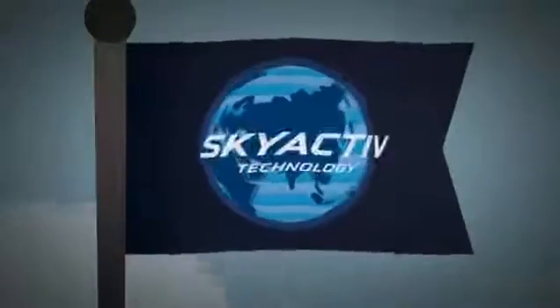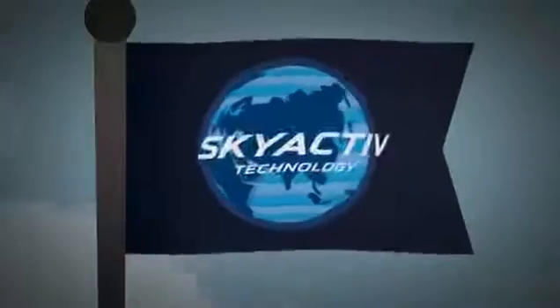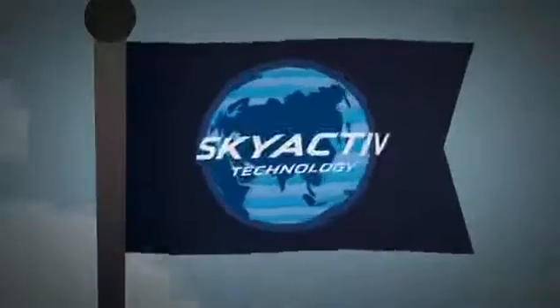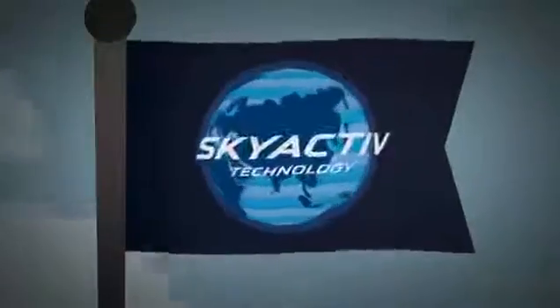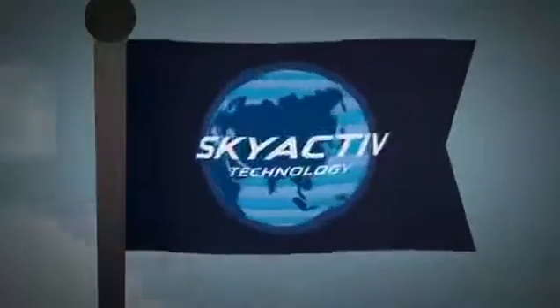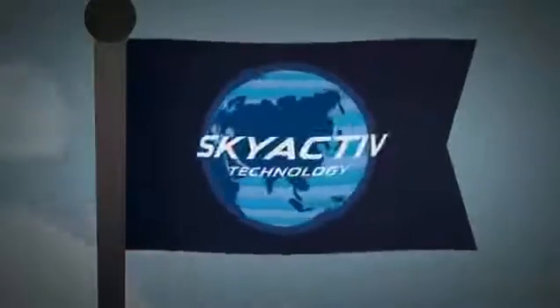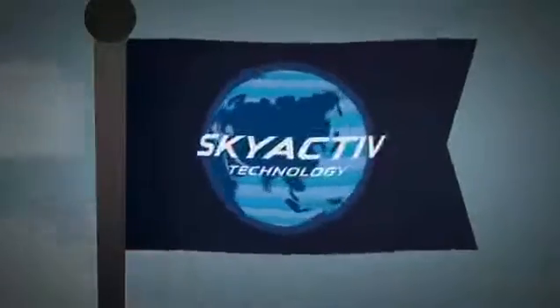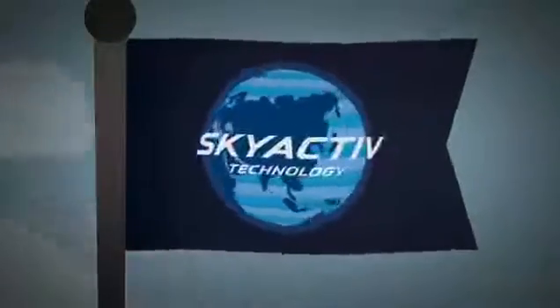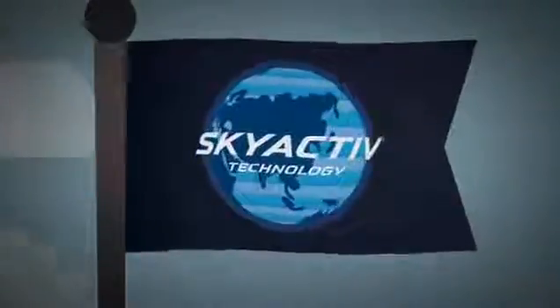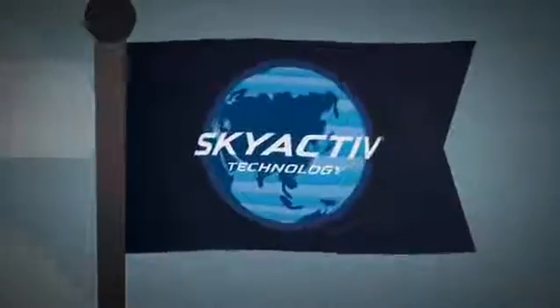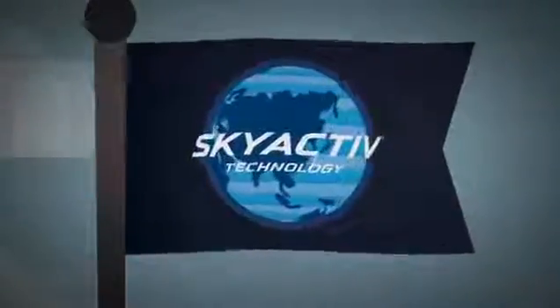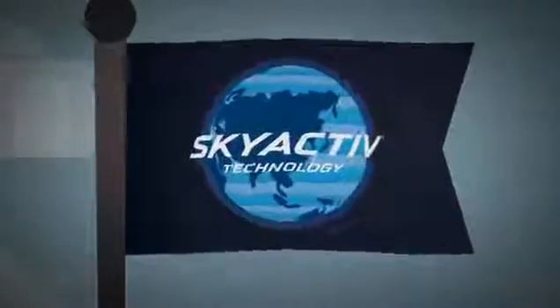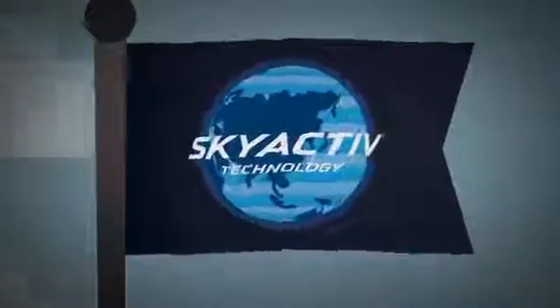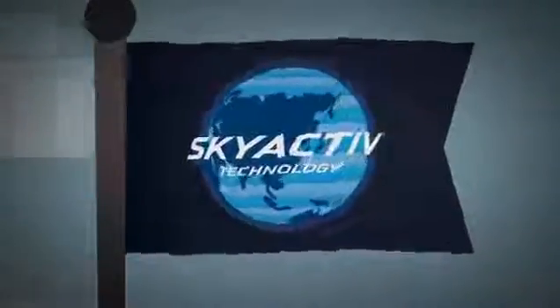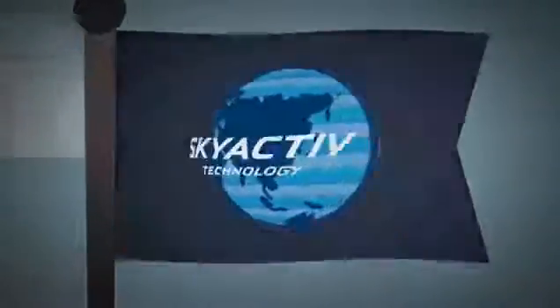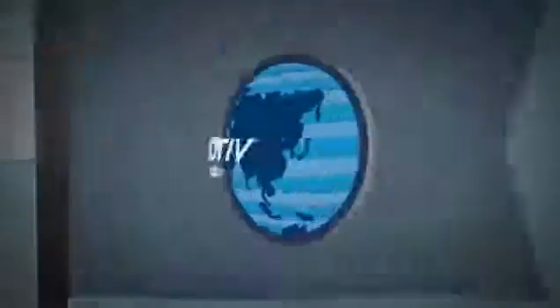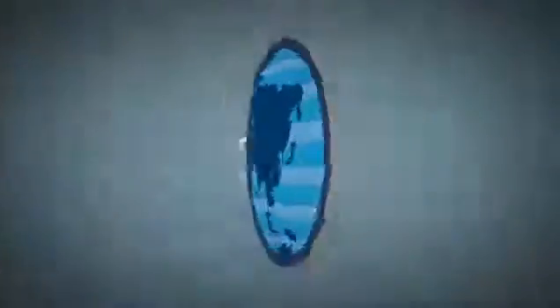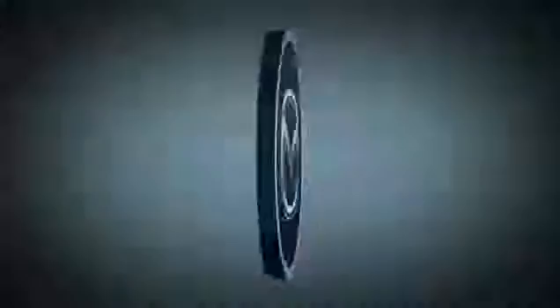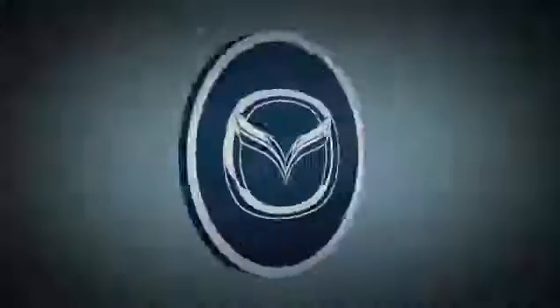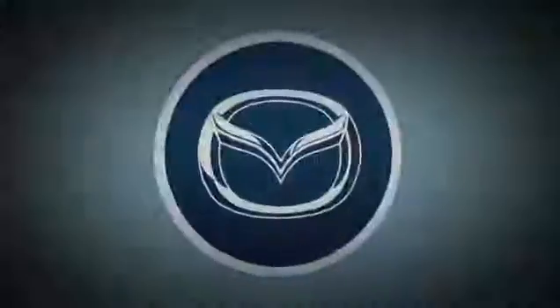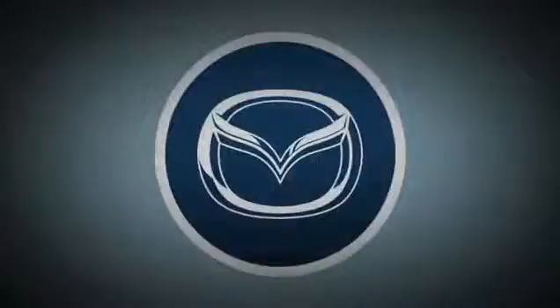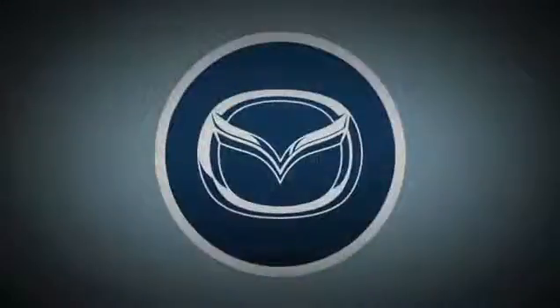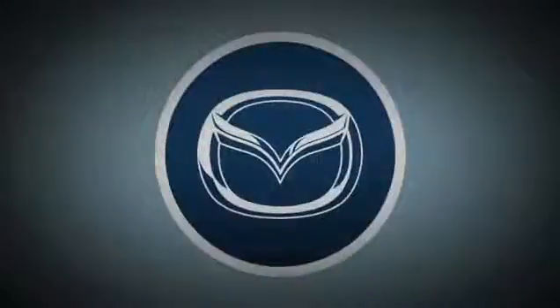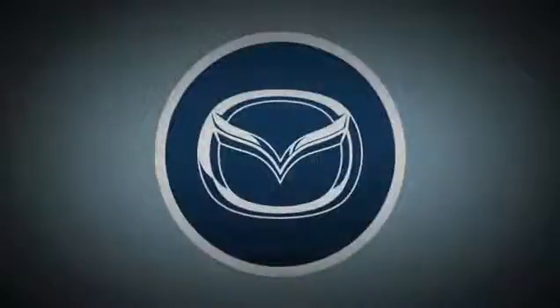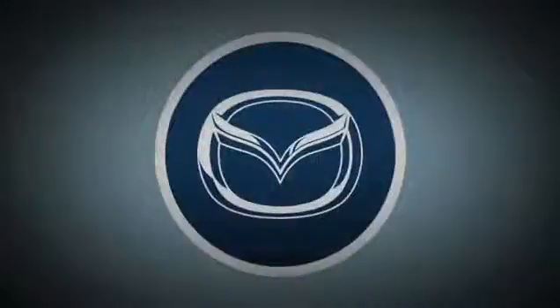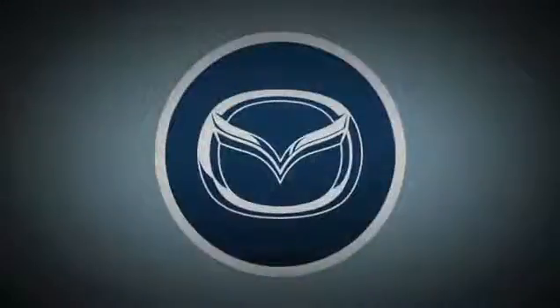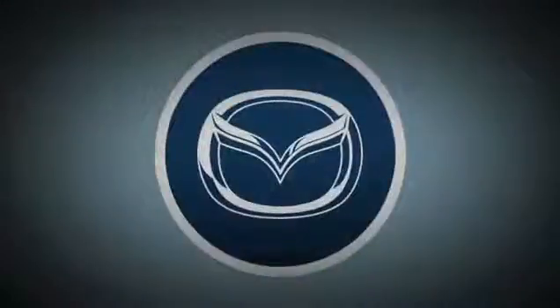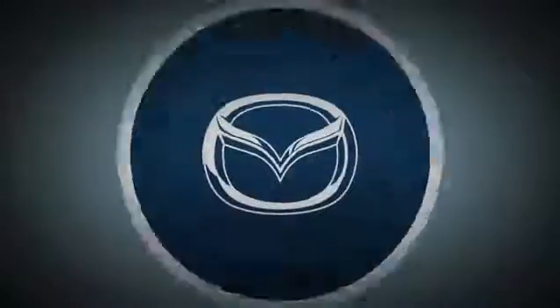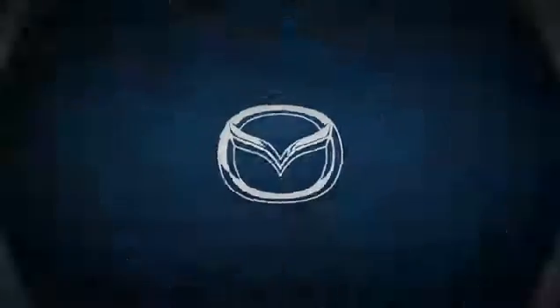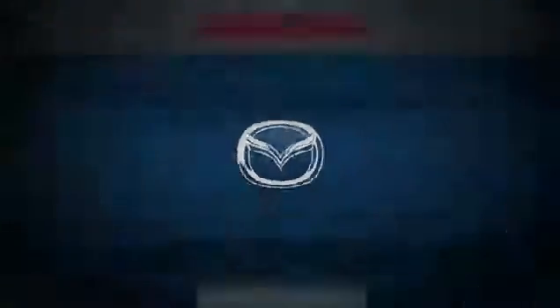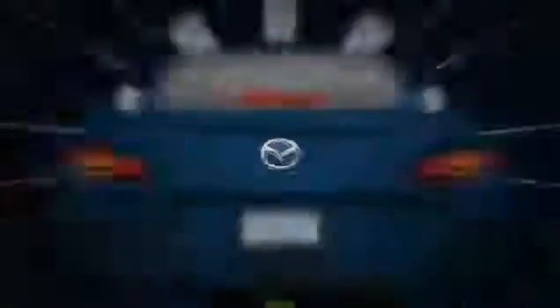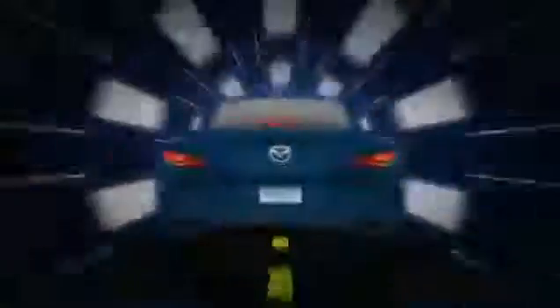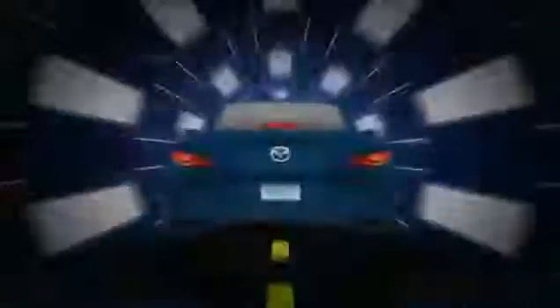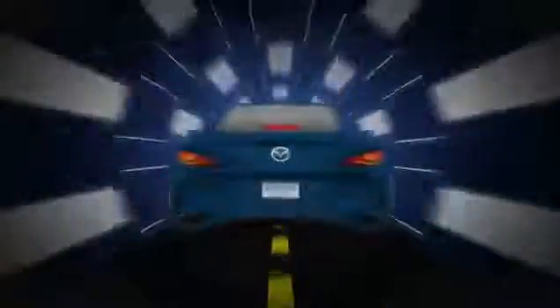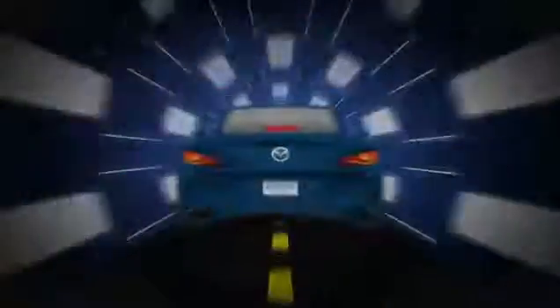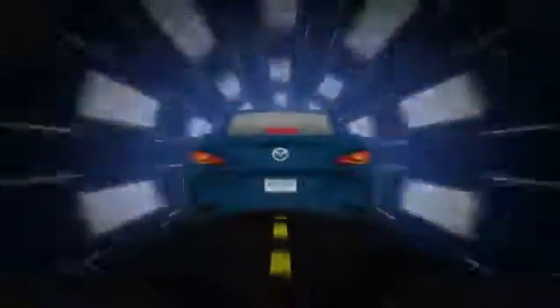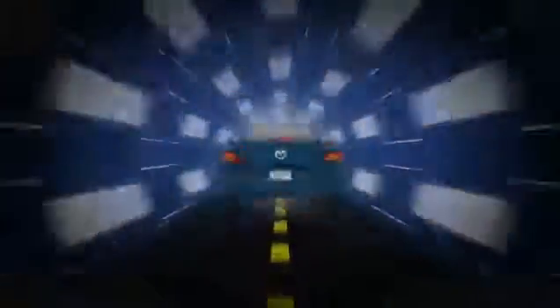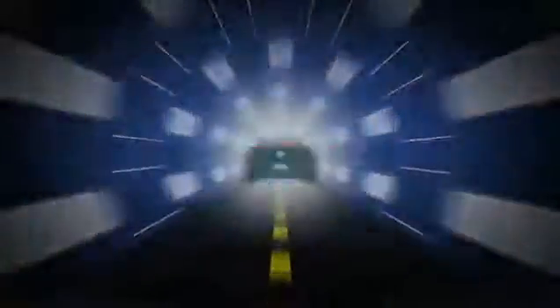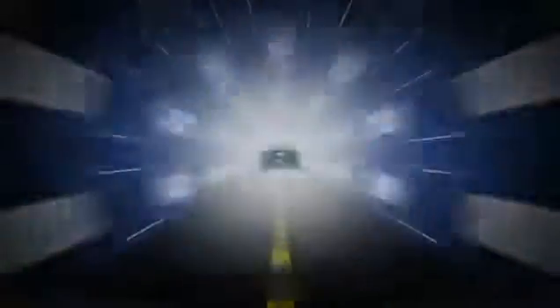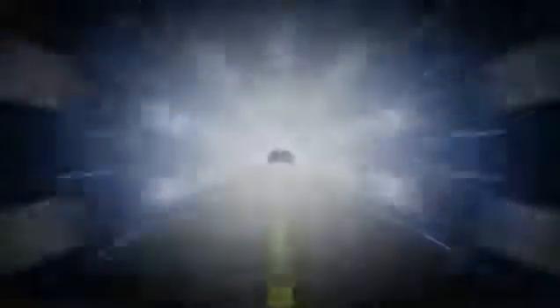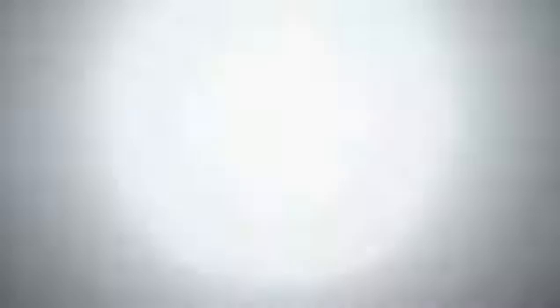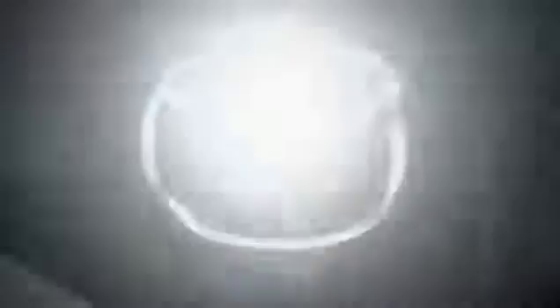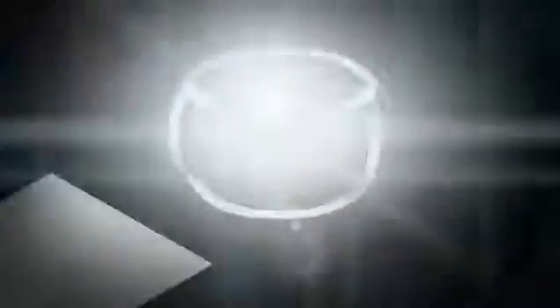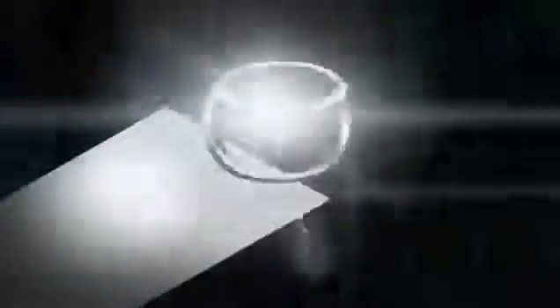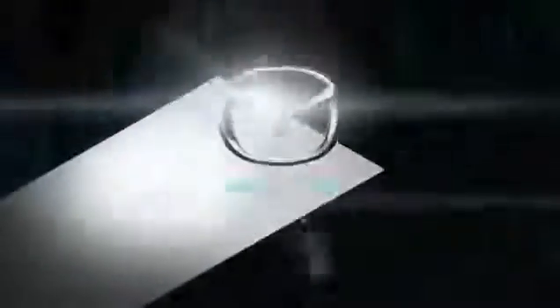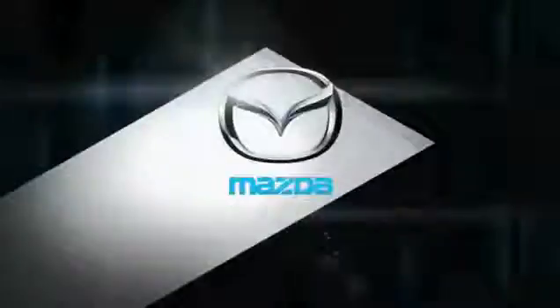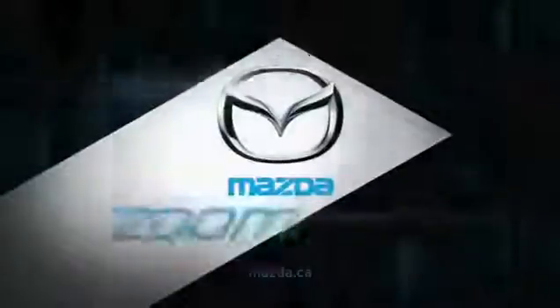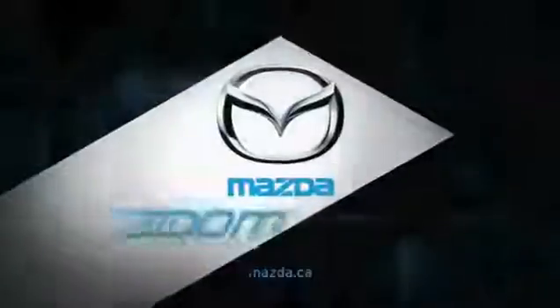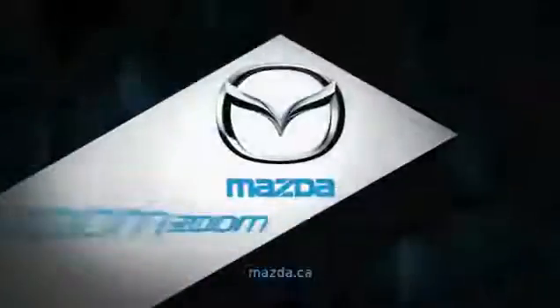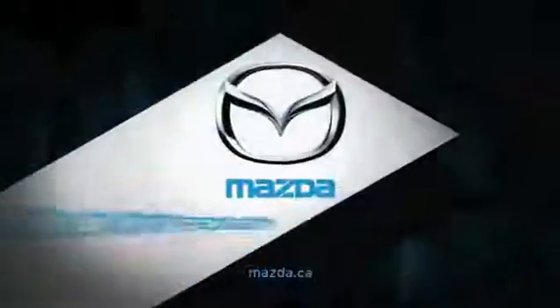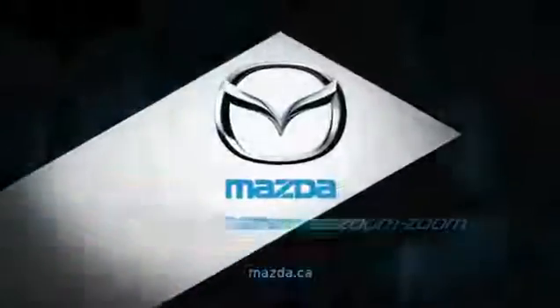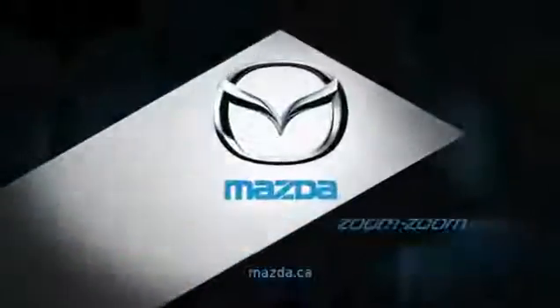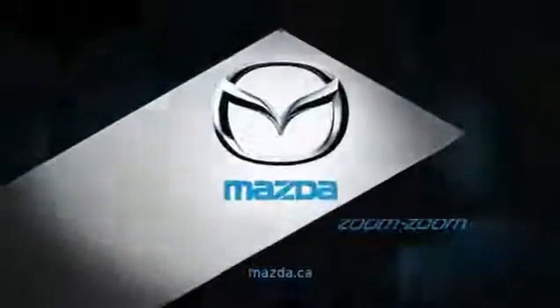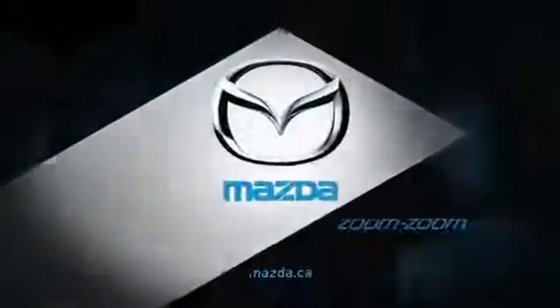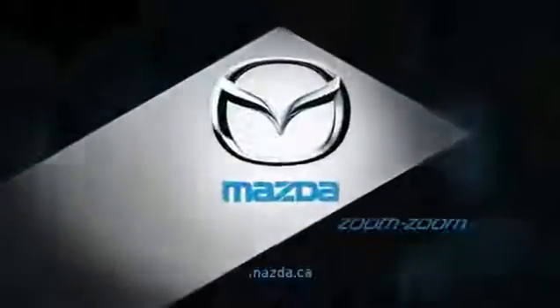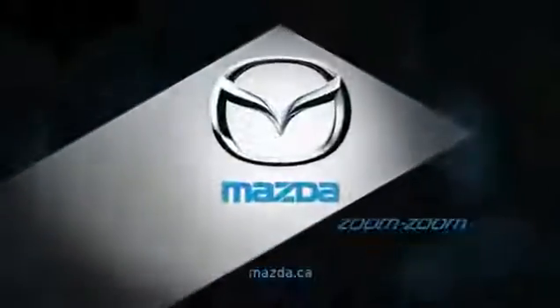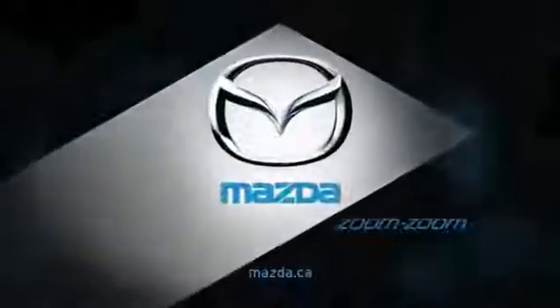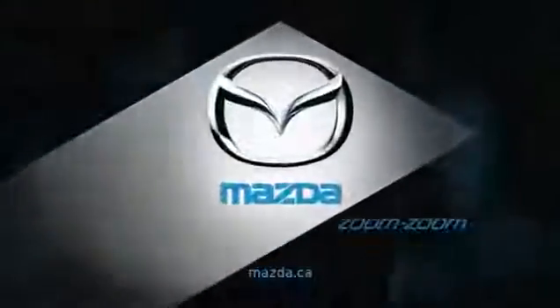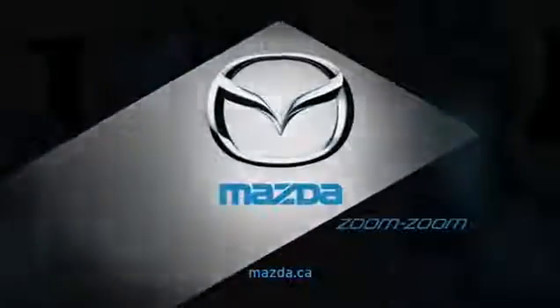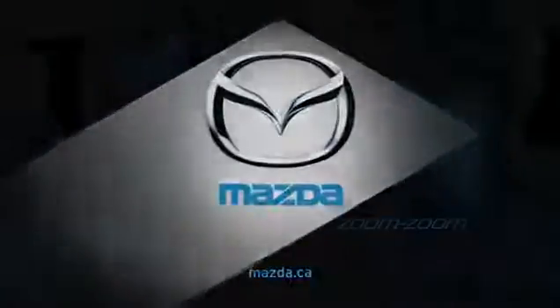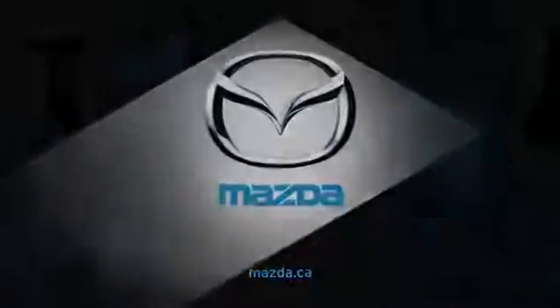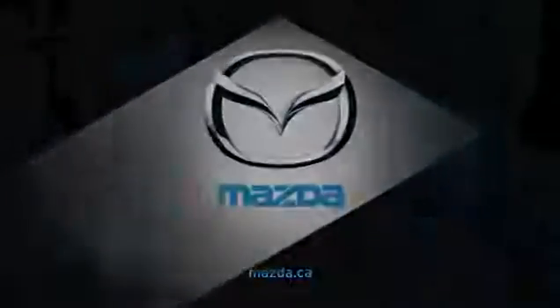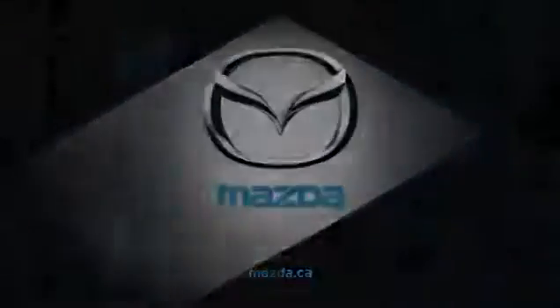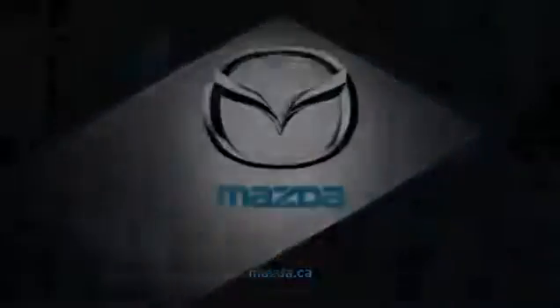Skyactiv technology from Mazda. The future of driving begins now. We build Mazdas. What do you drive?